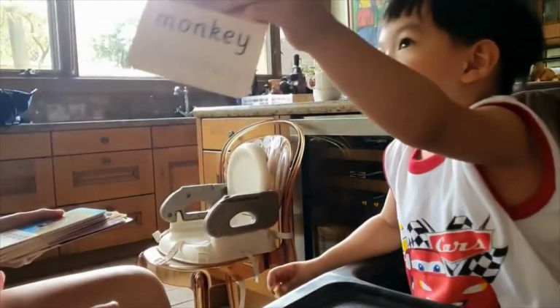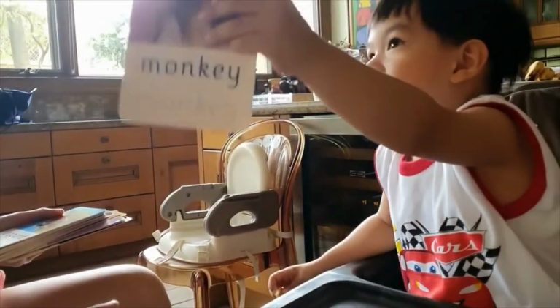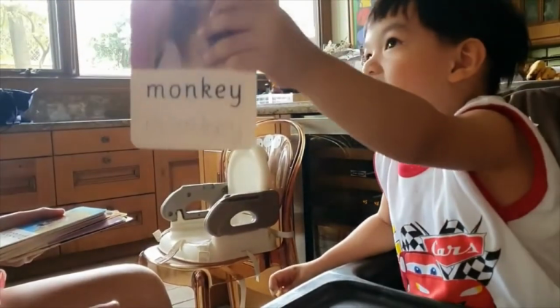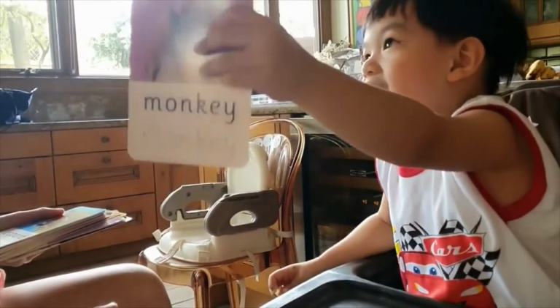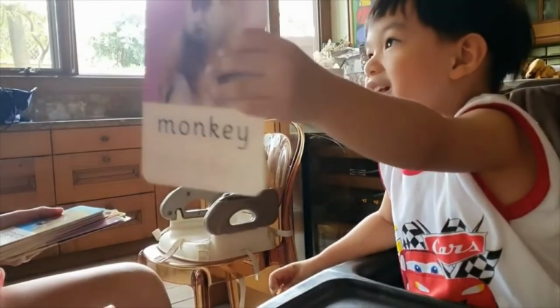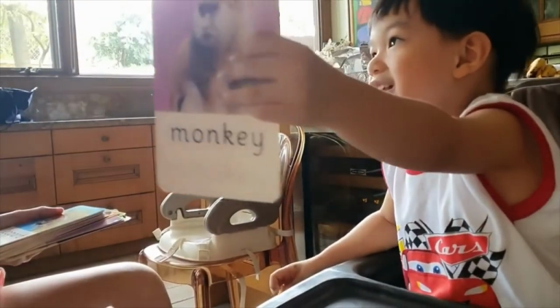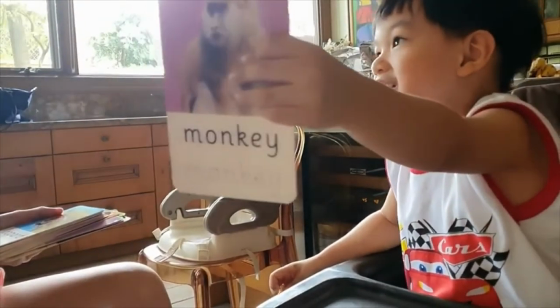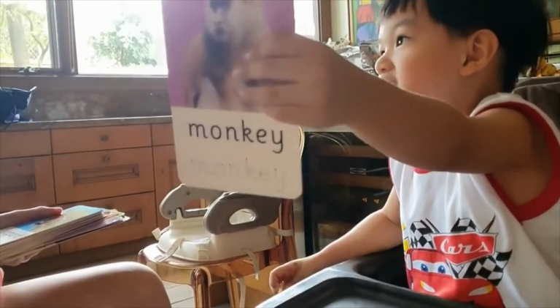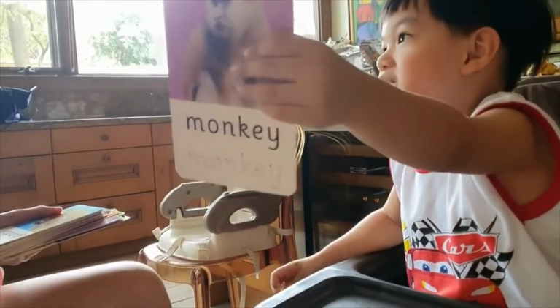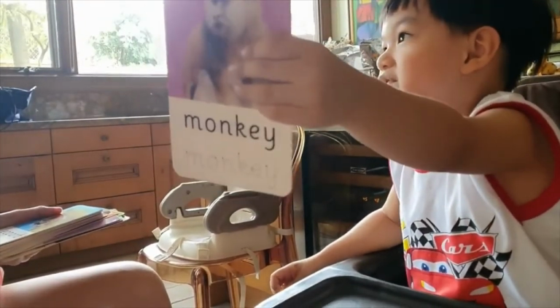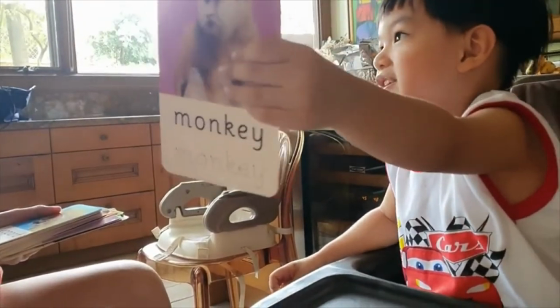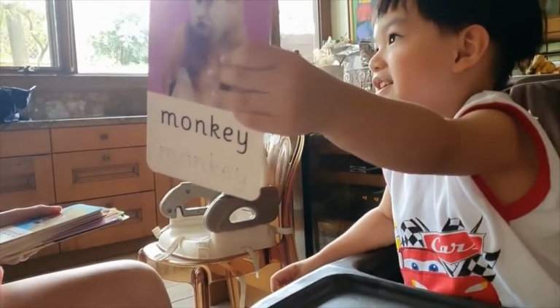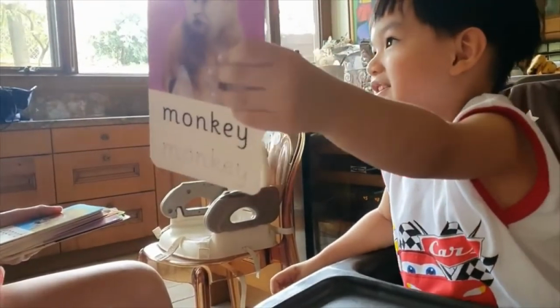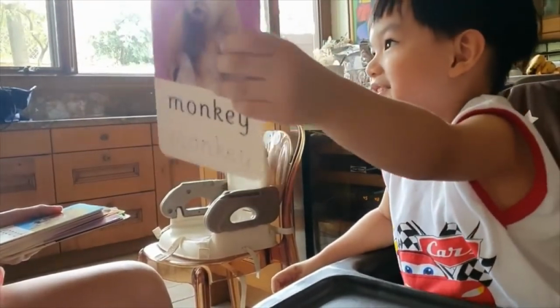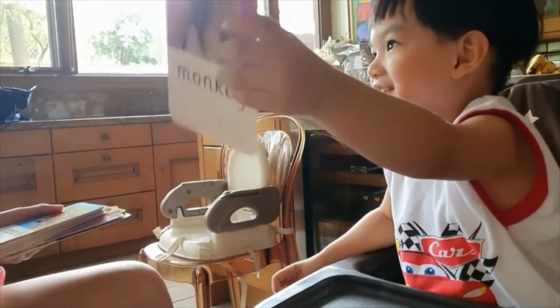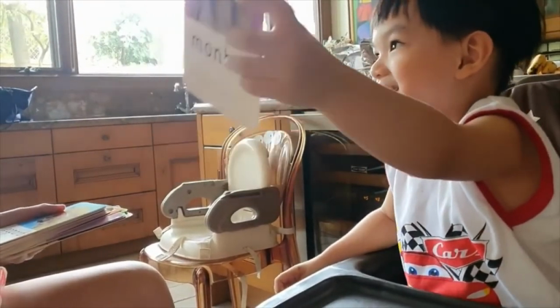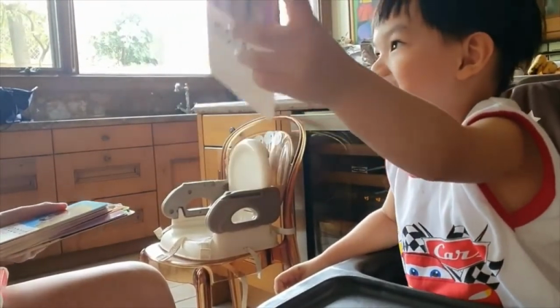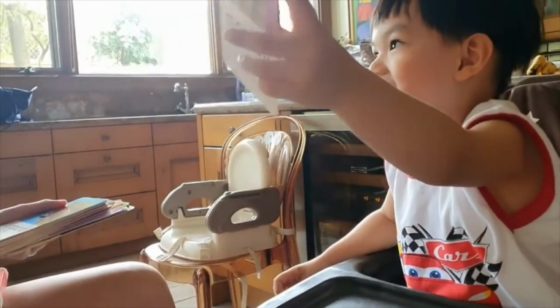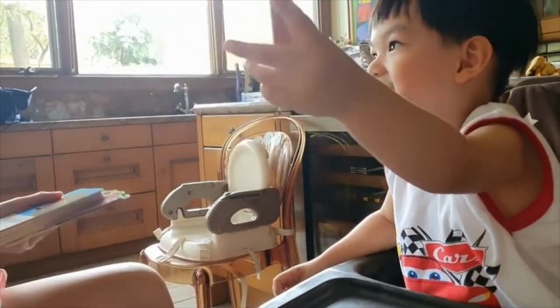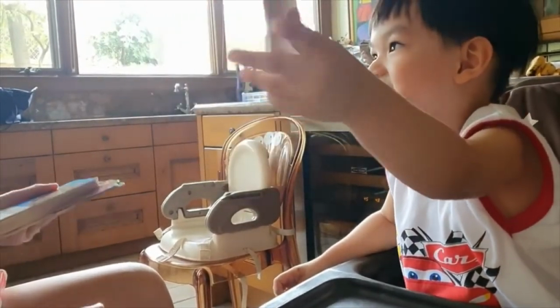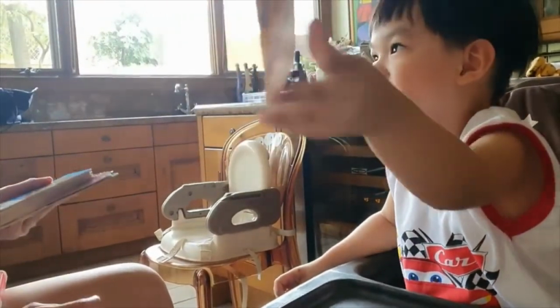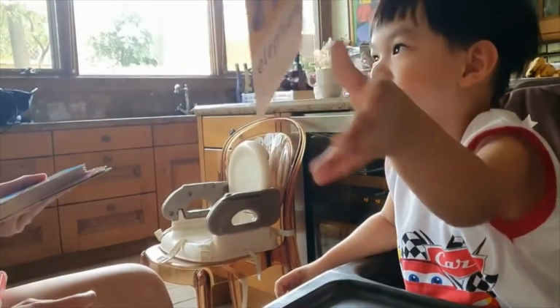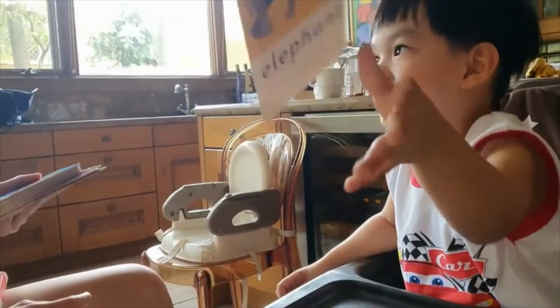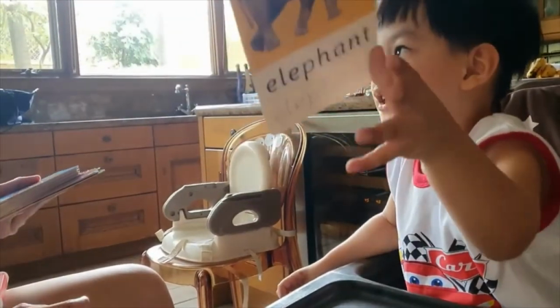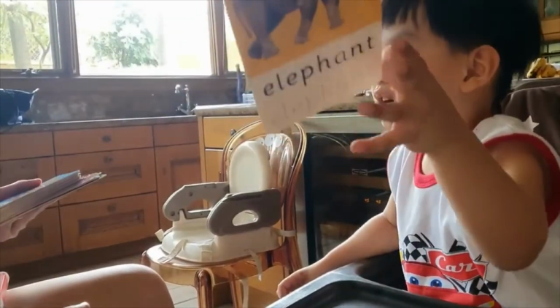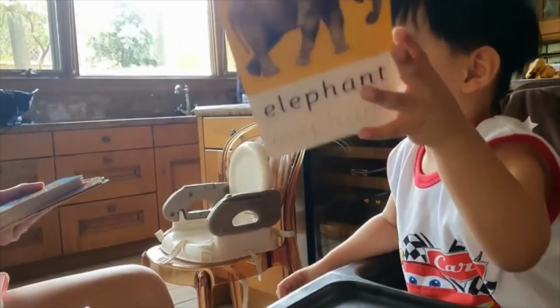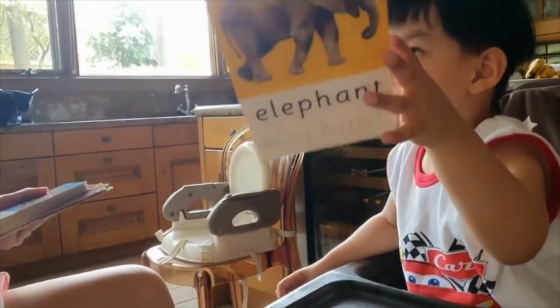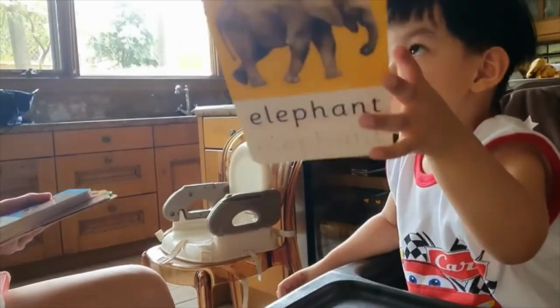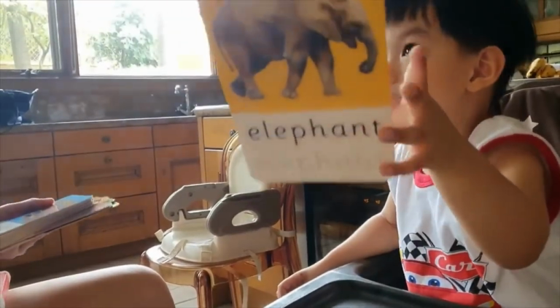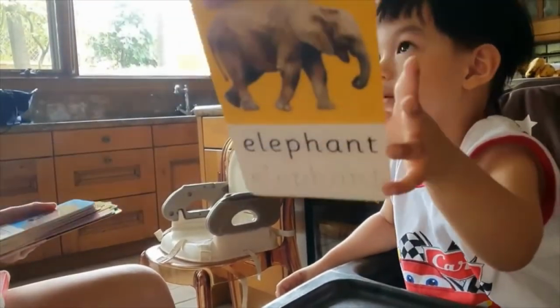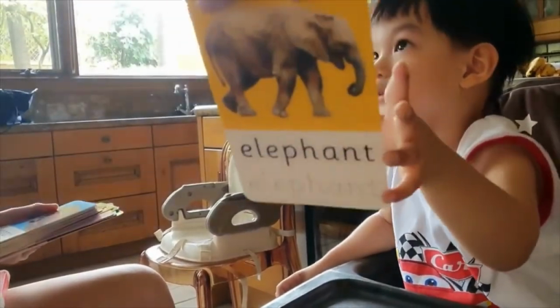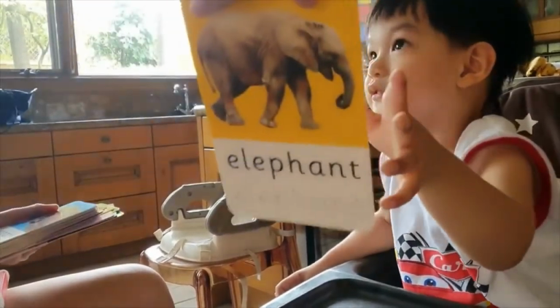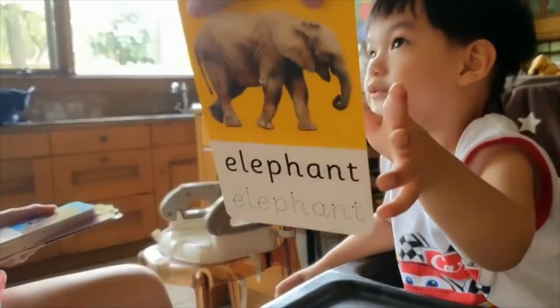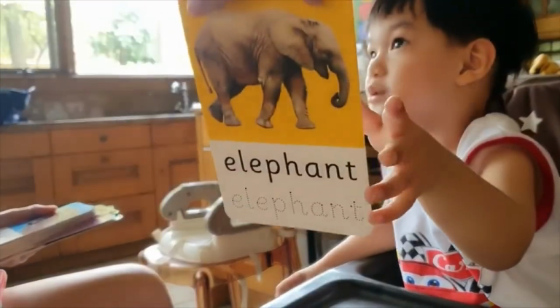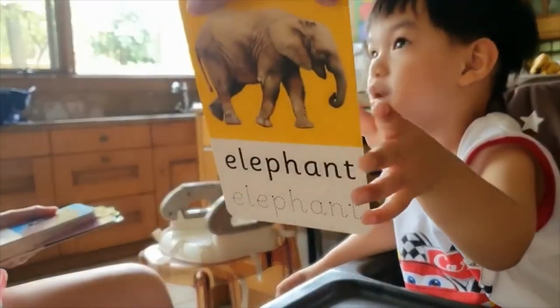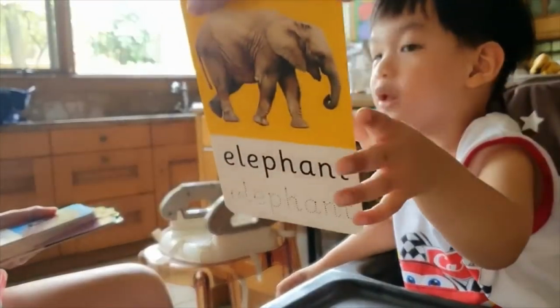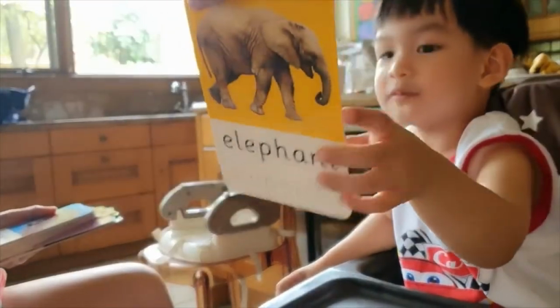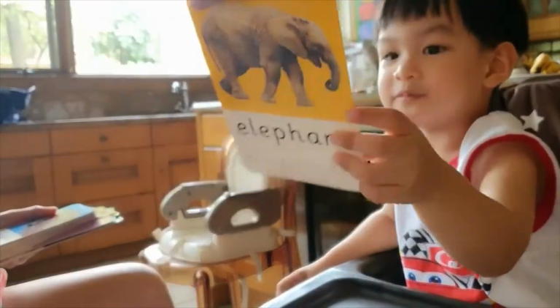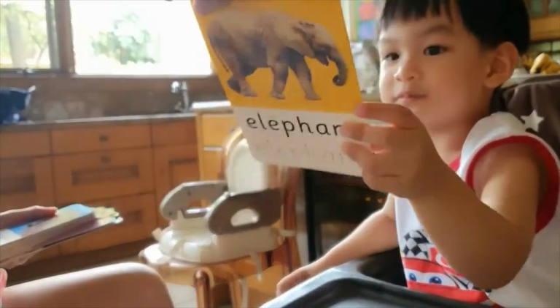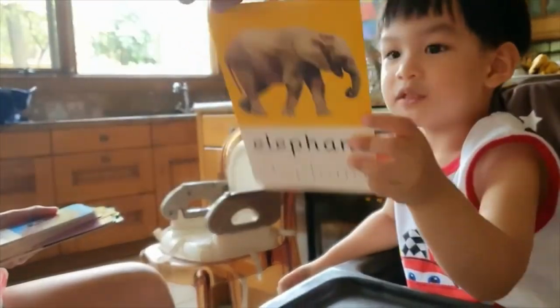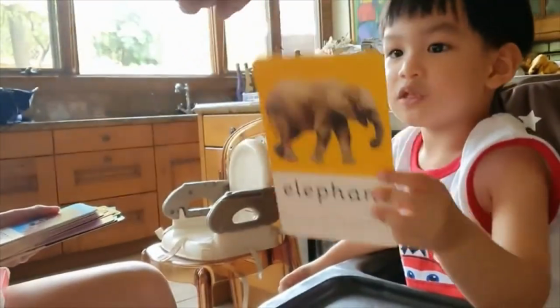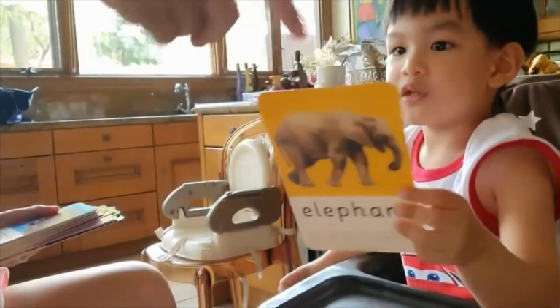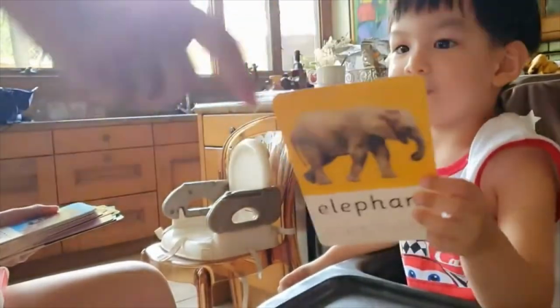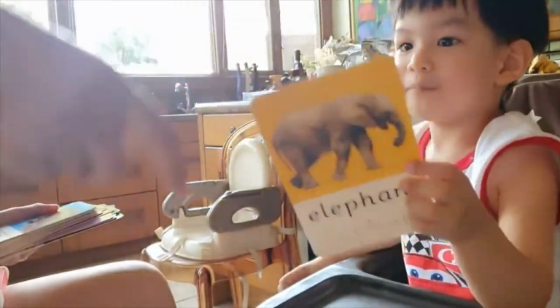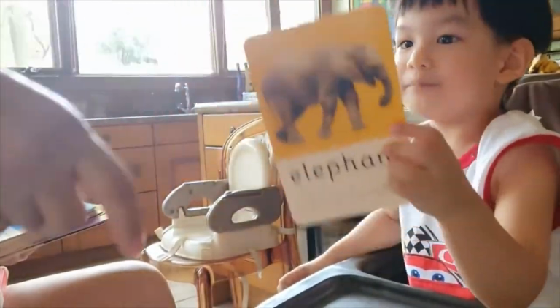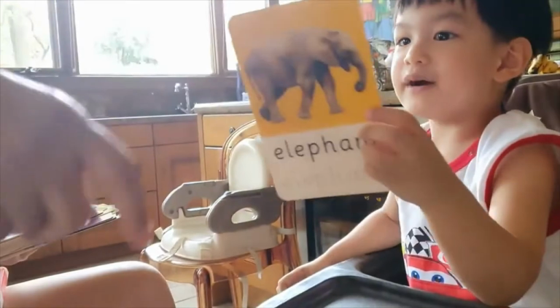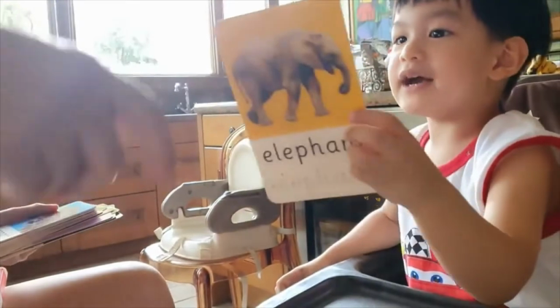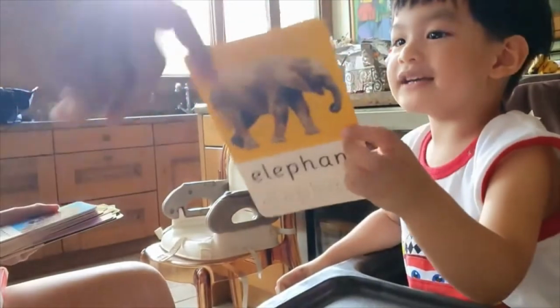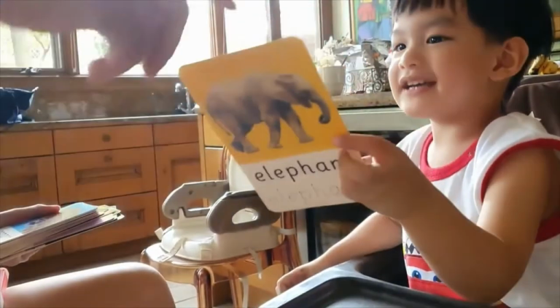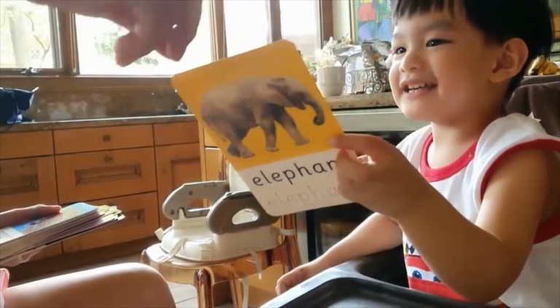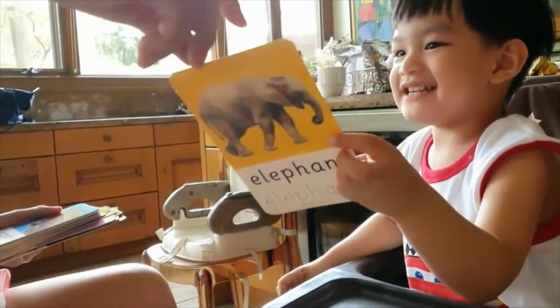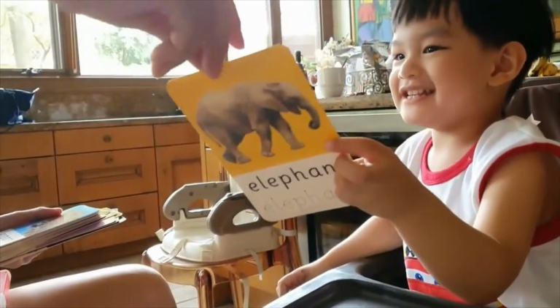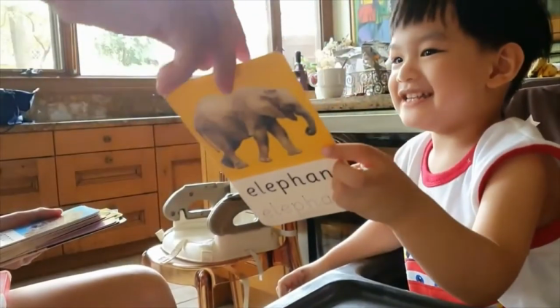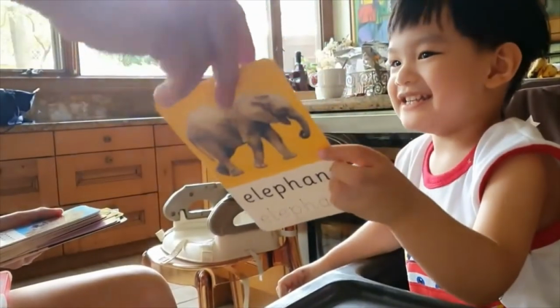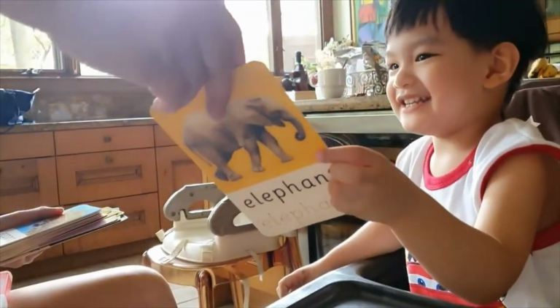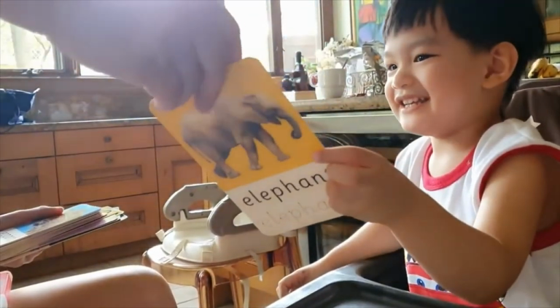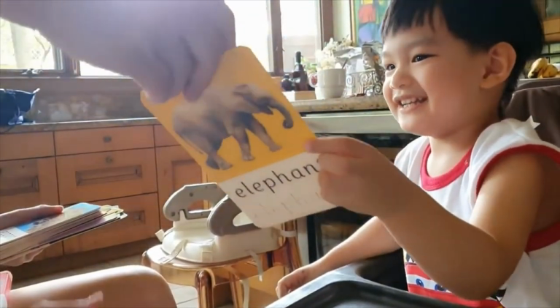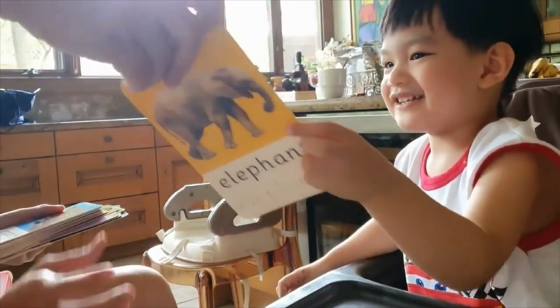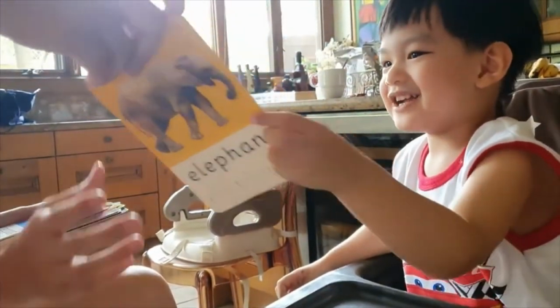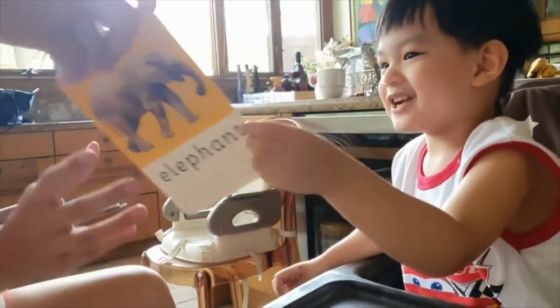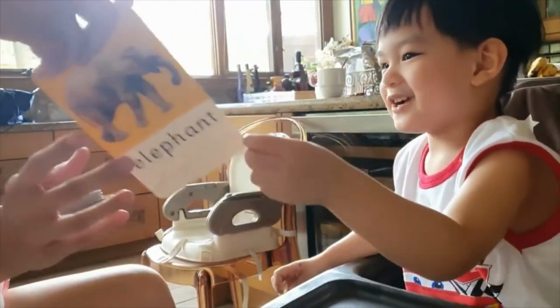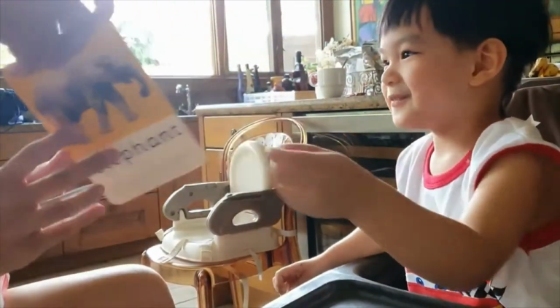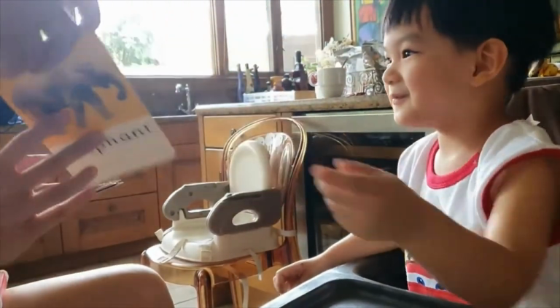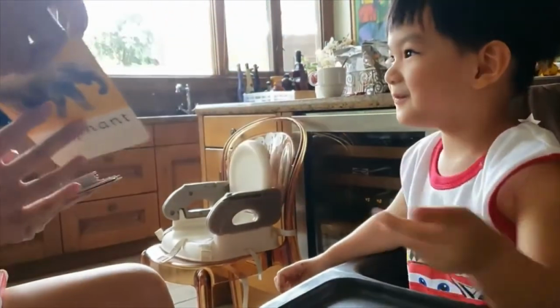I love it! Very good! What about this one? It's a monkey! Very good!